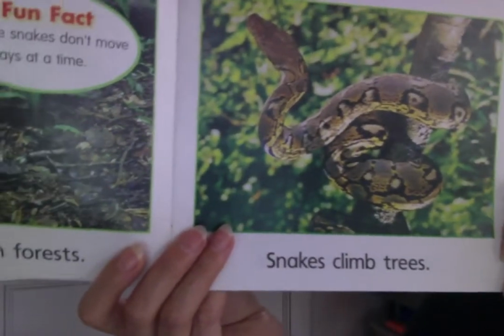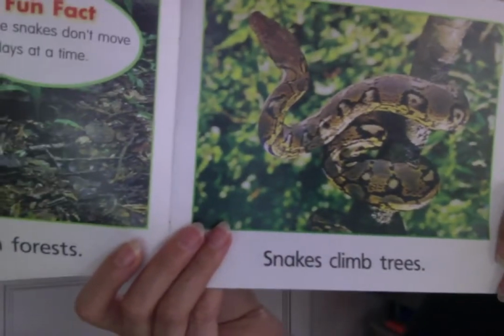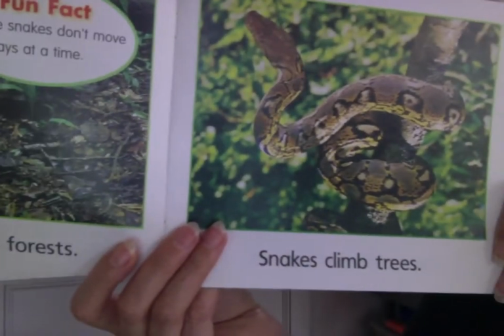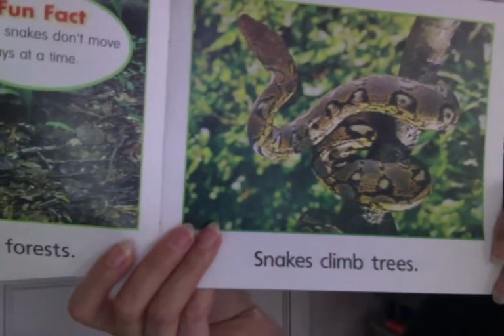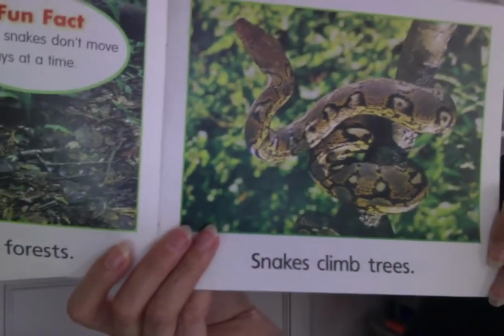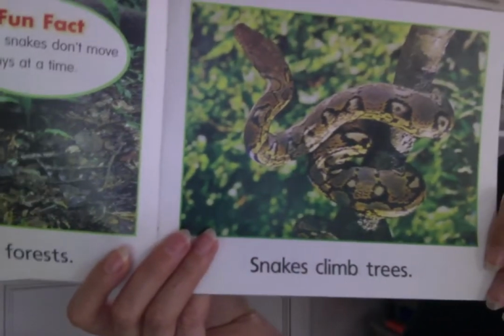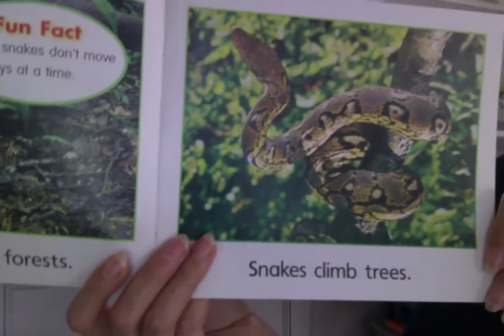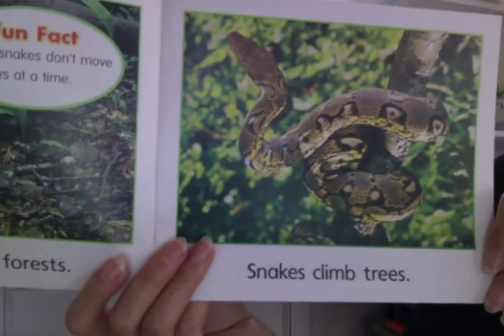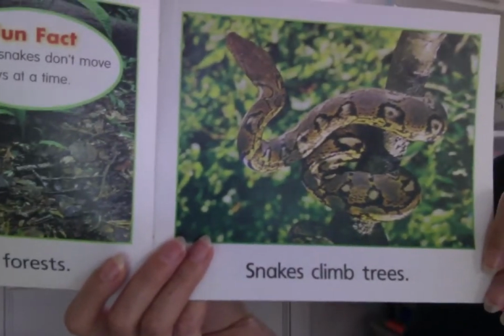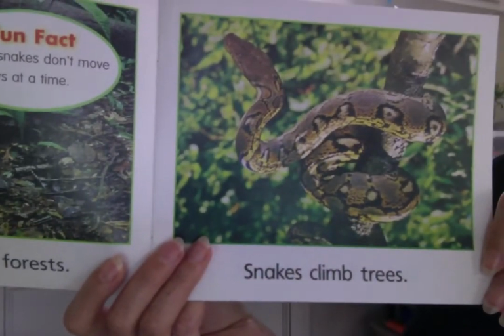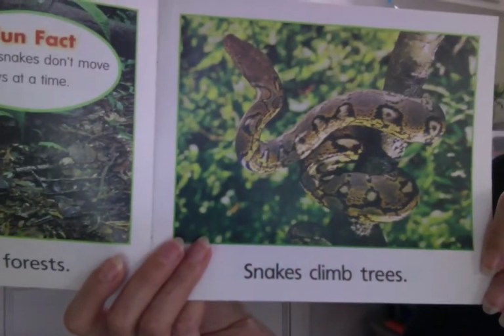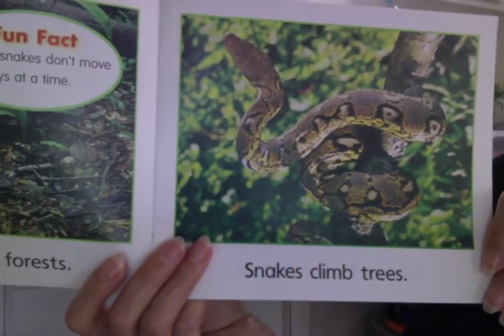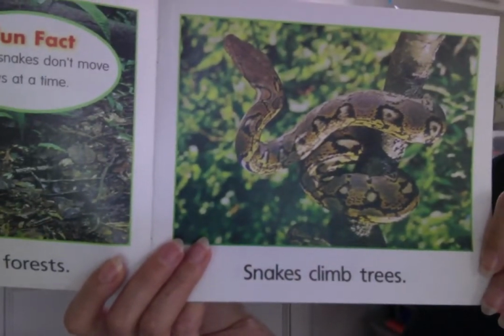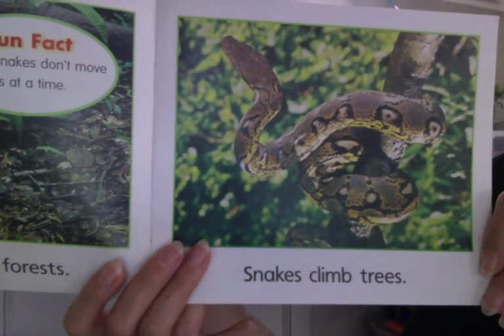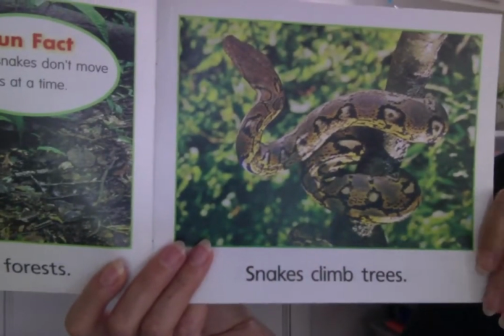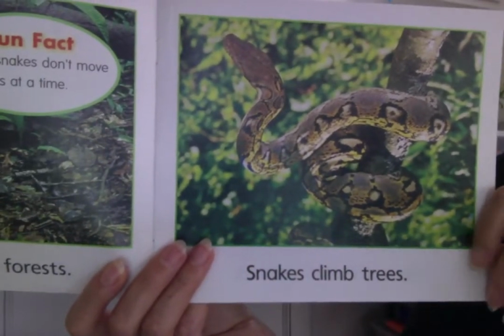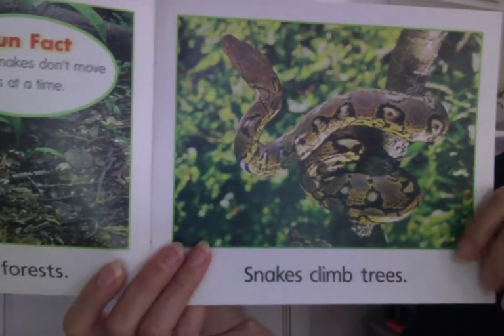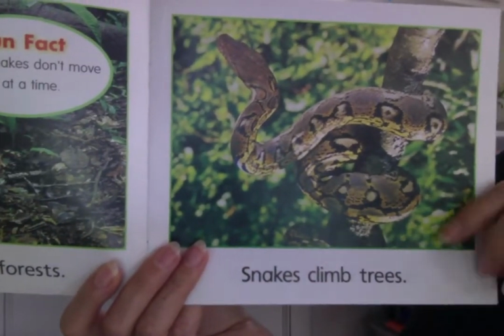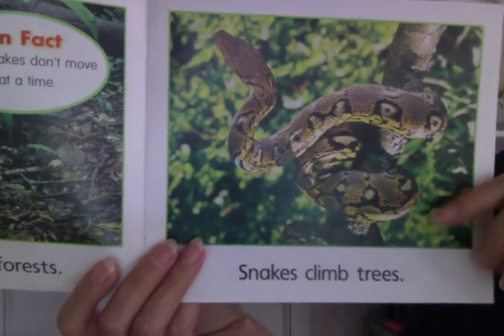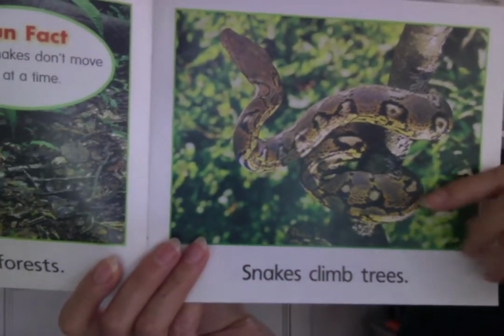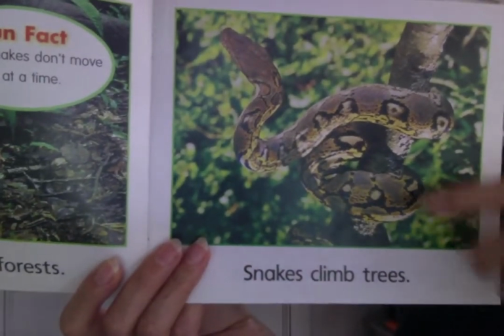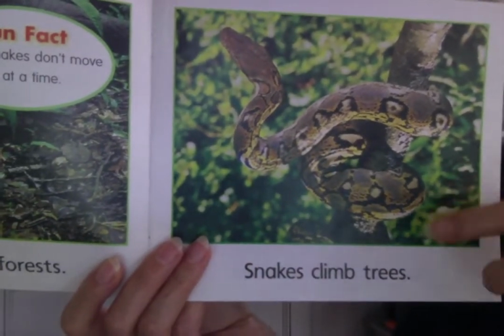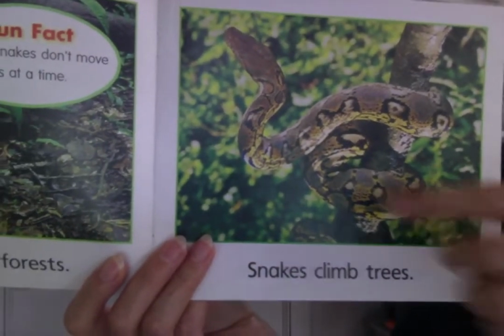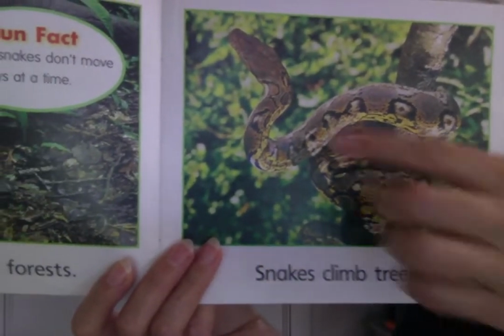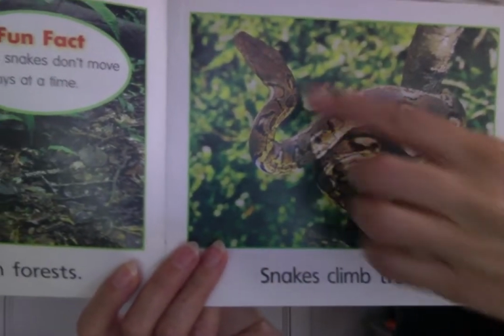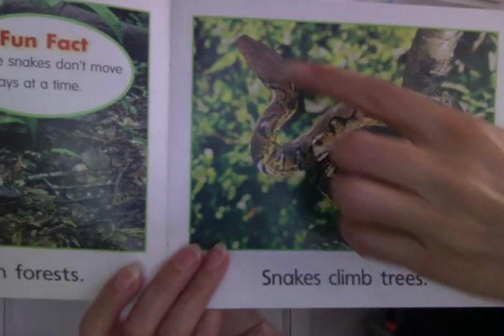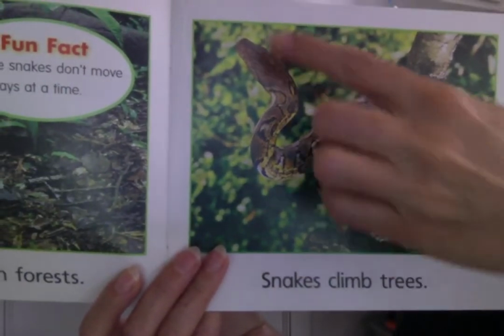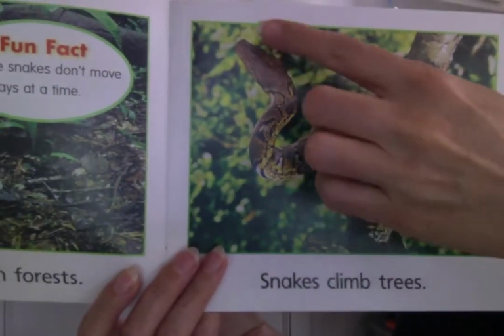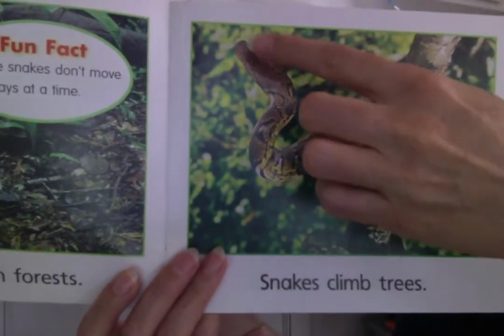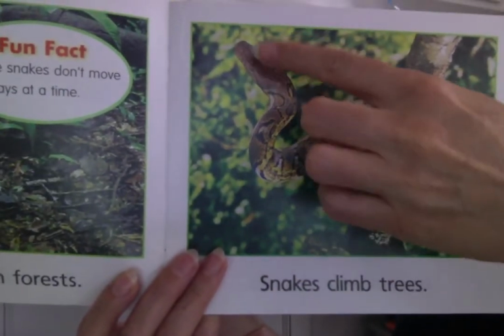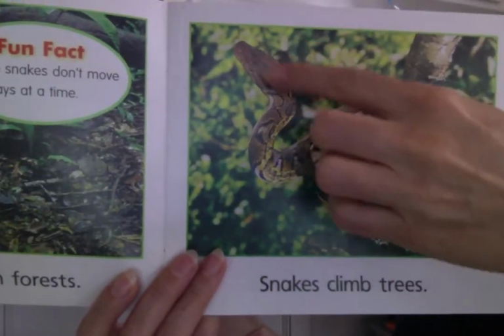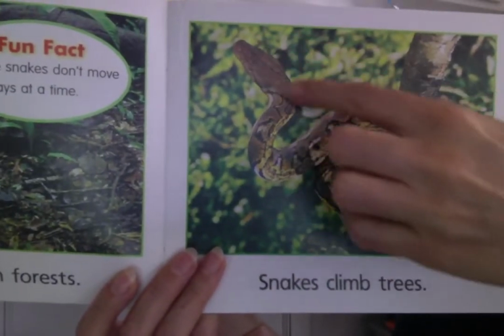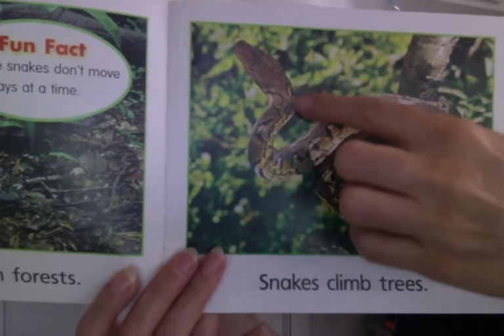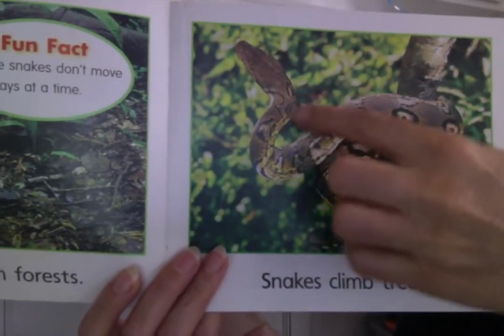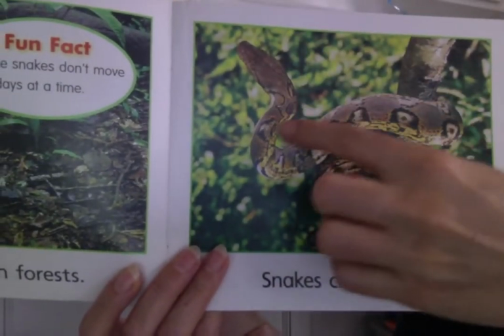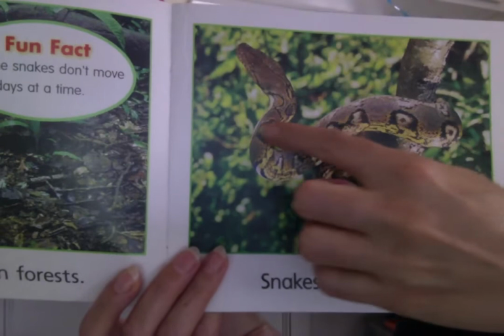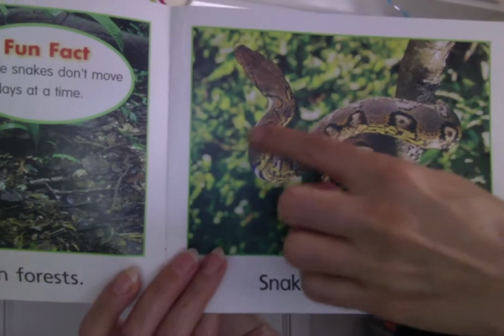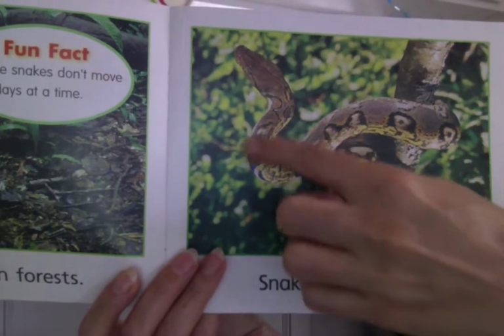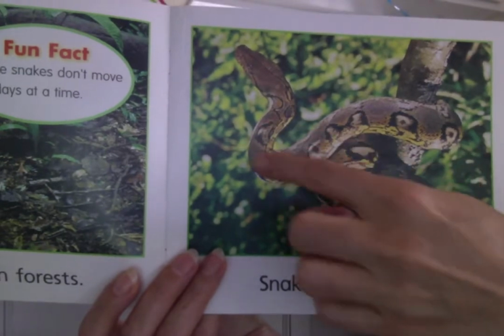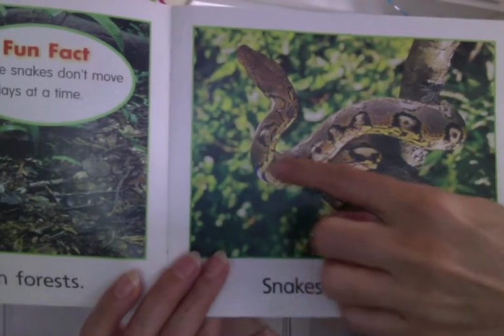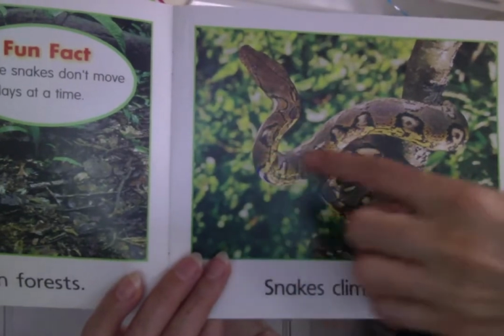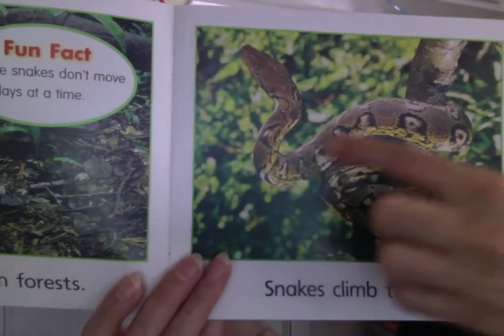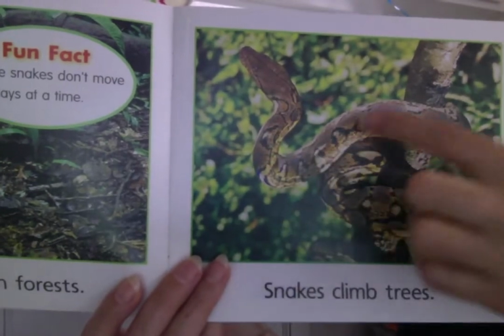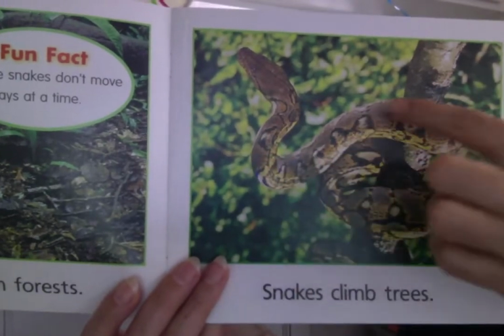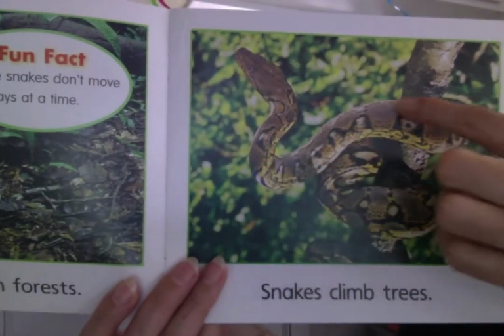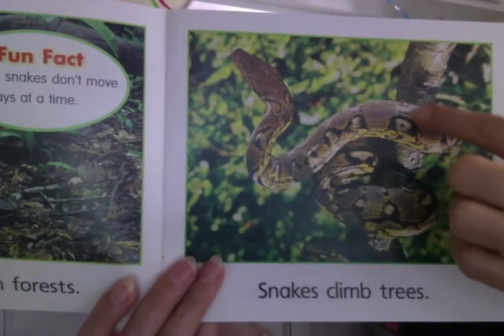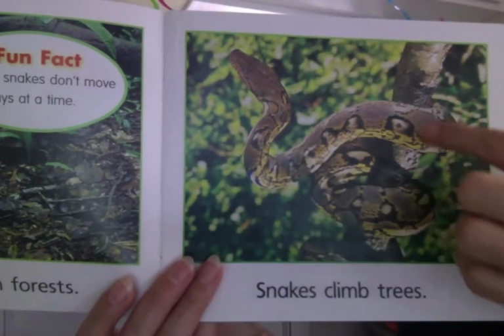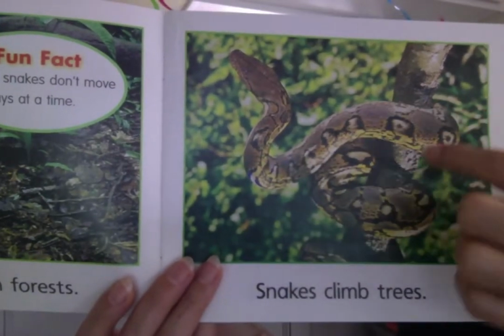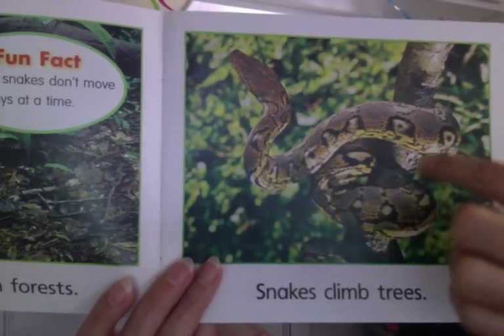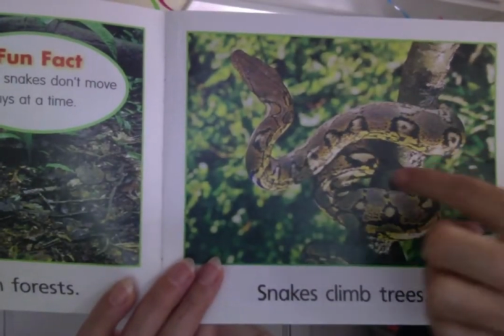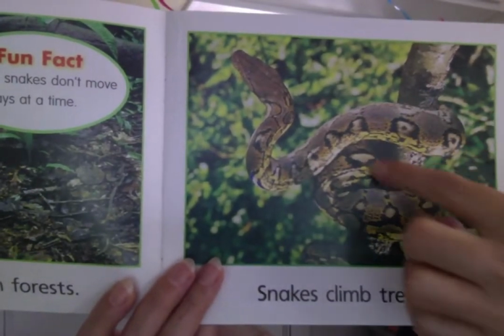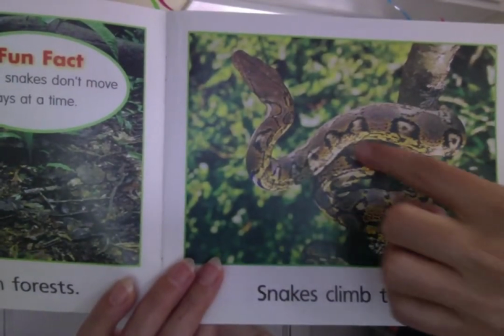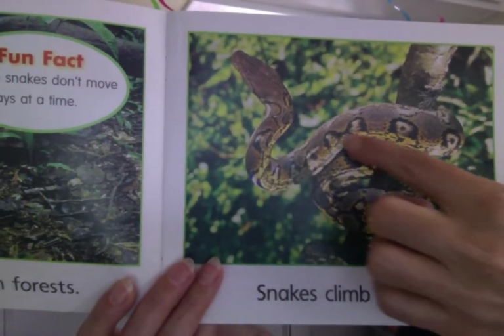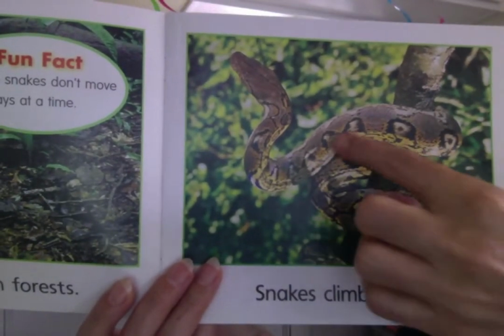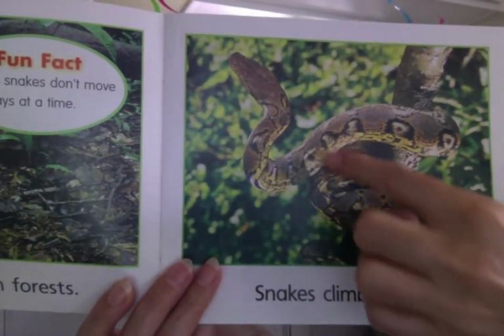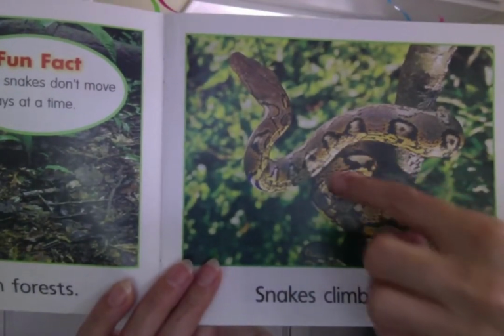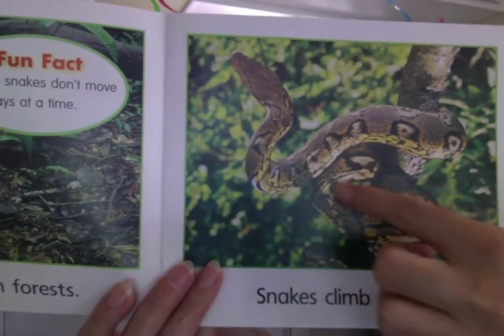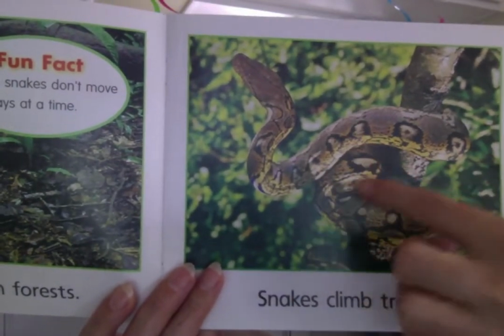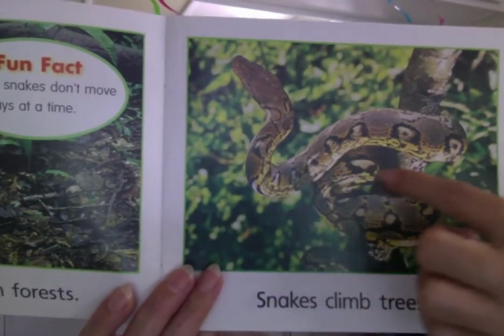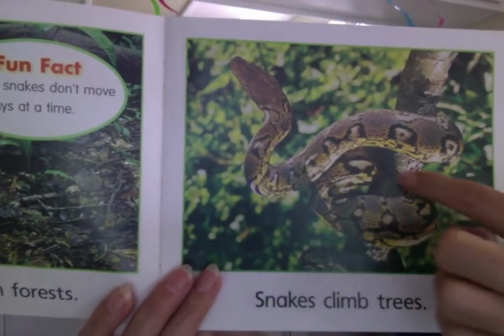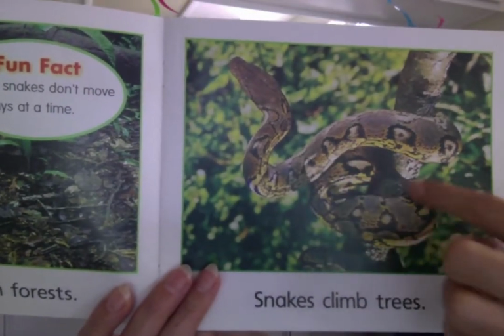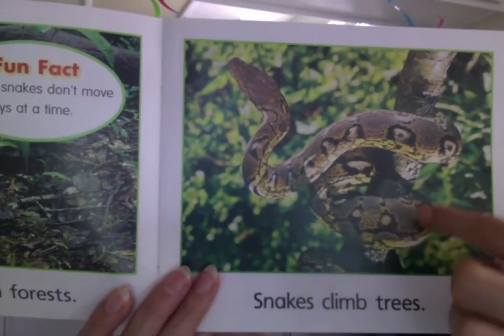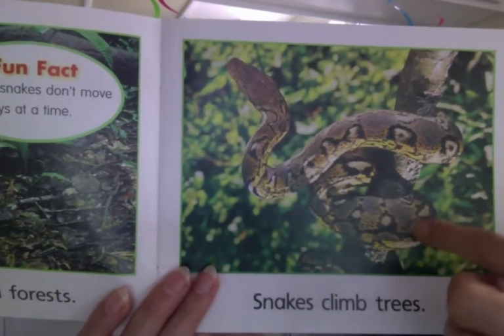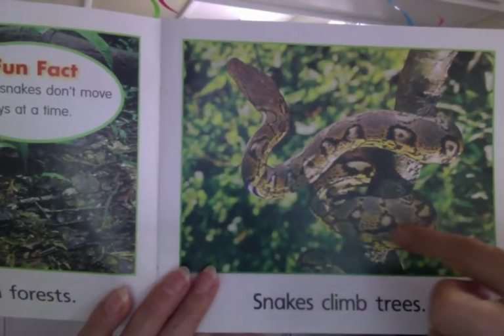Snakes climb trees. They are very good climbers. Look at his long body twisted around the branch.